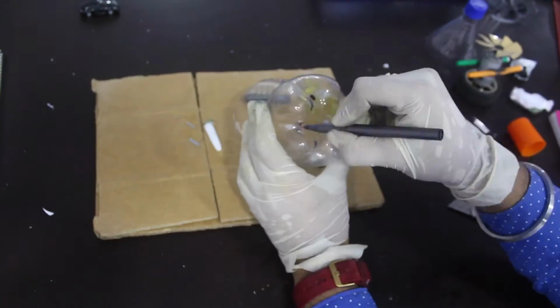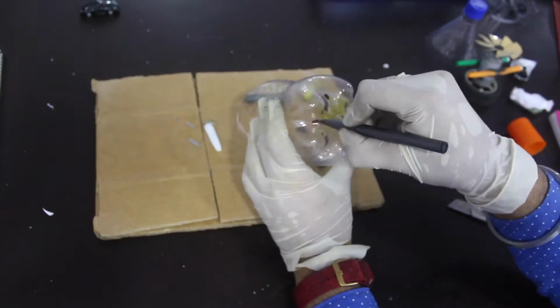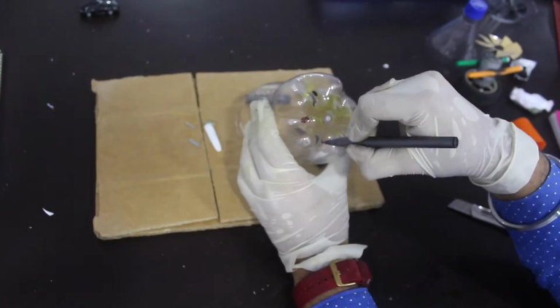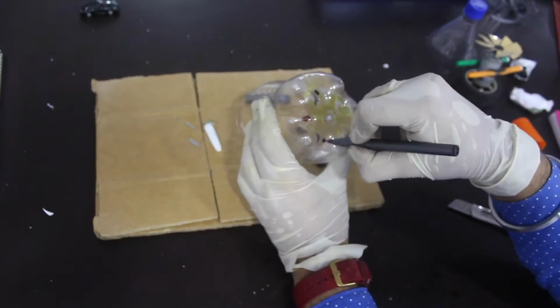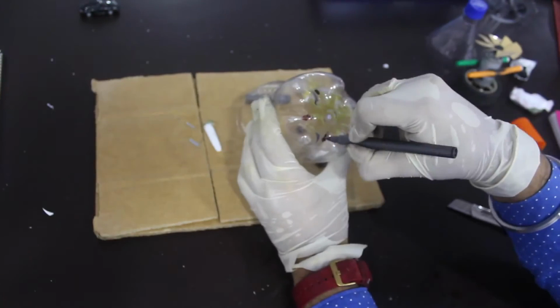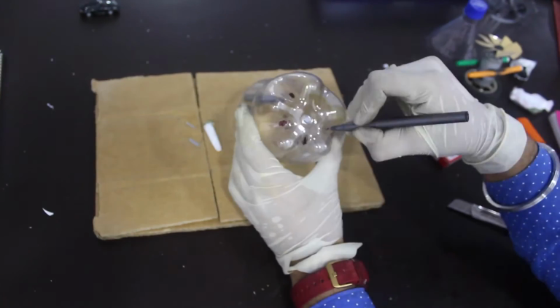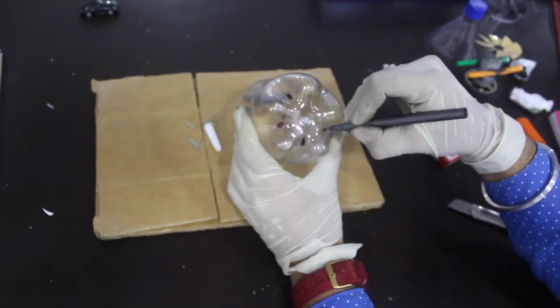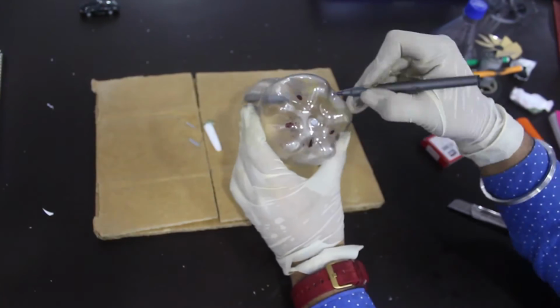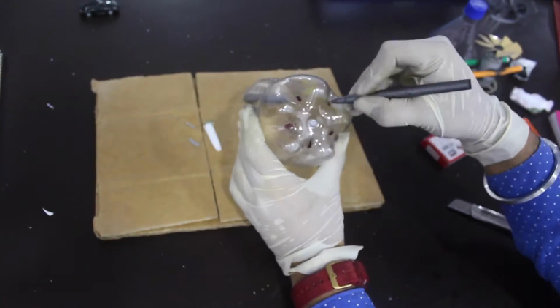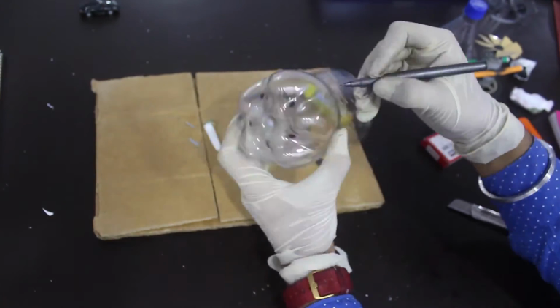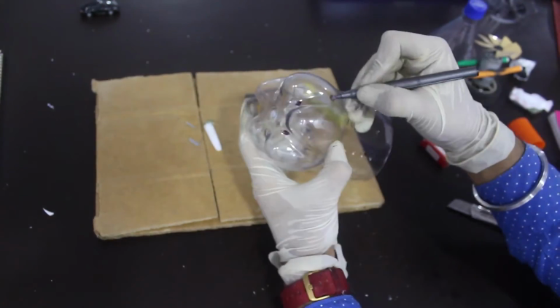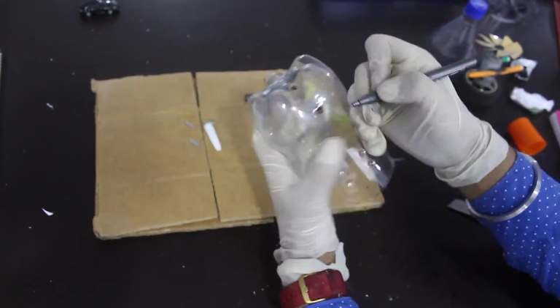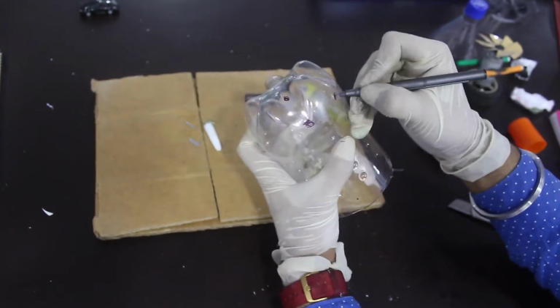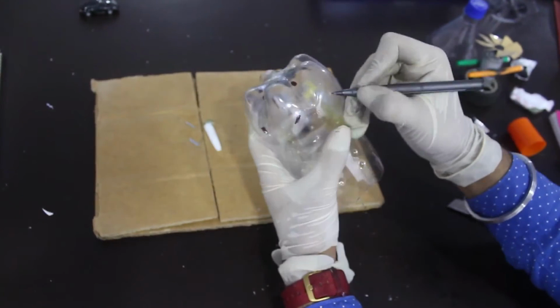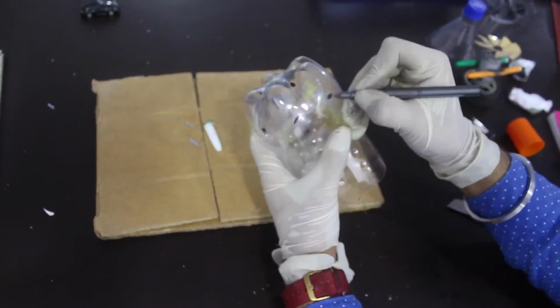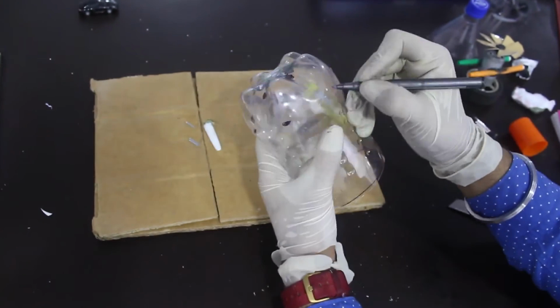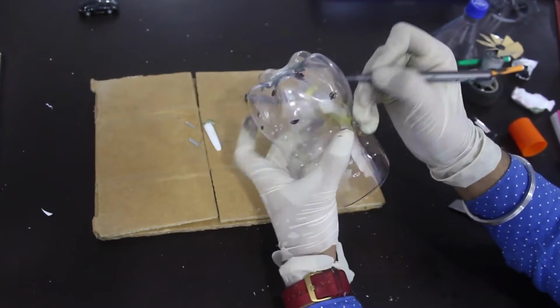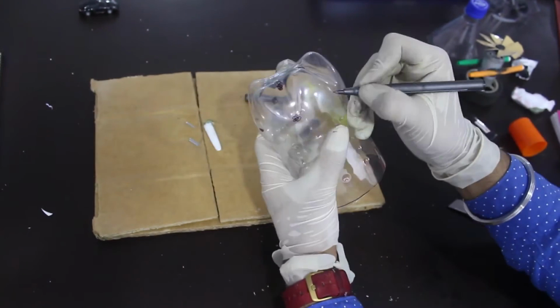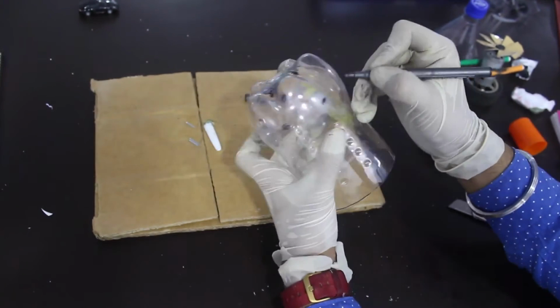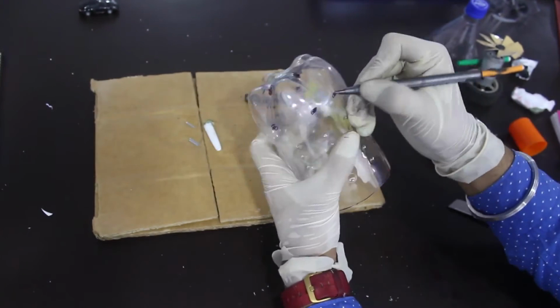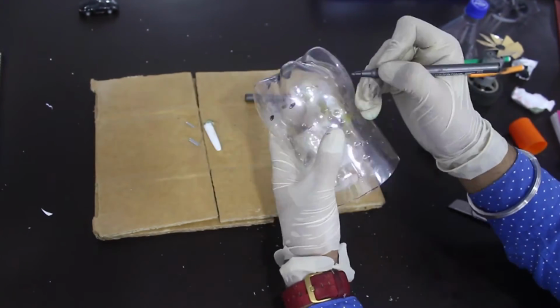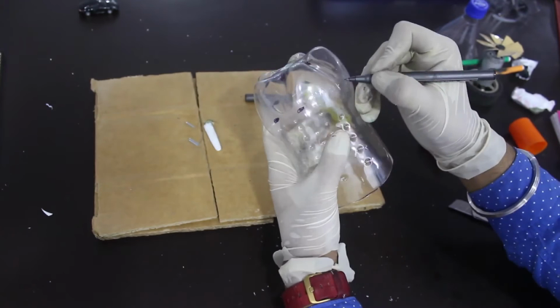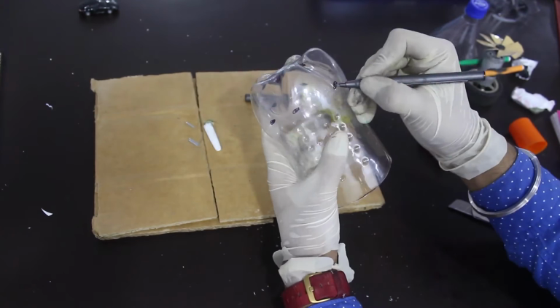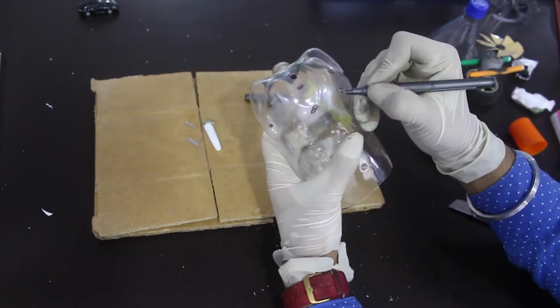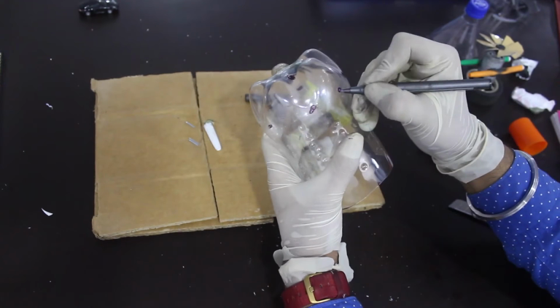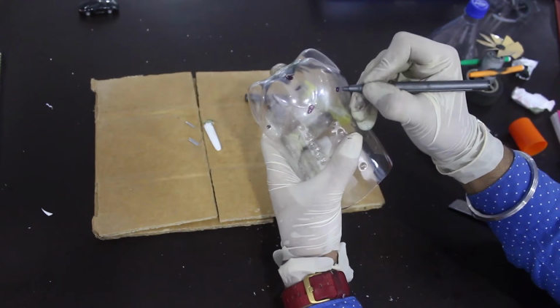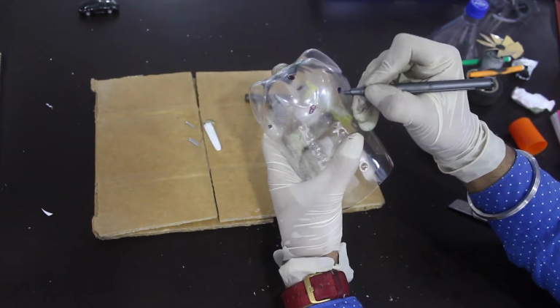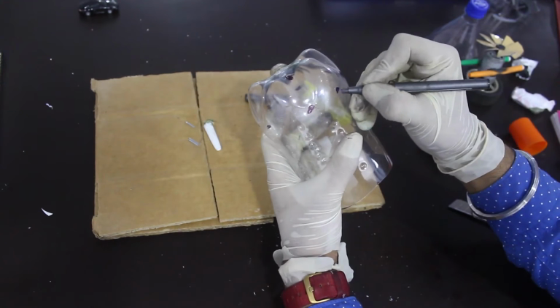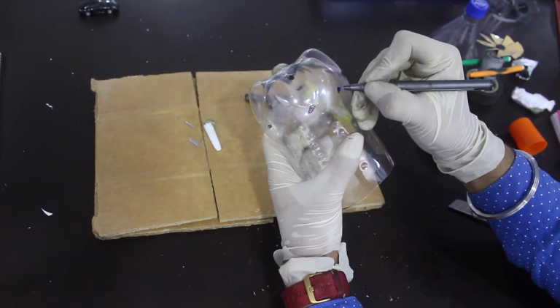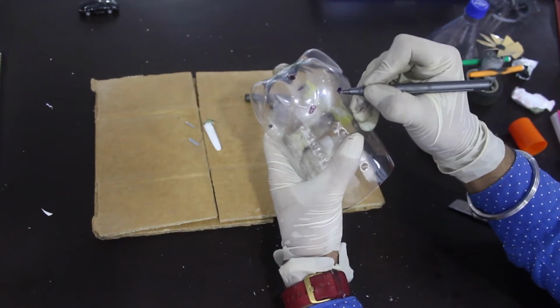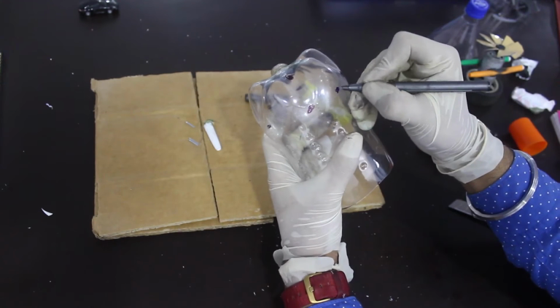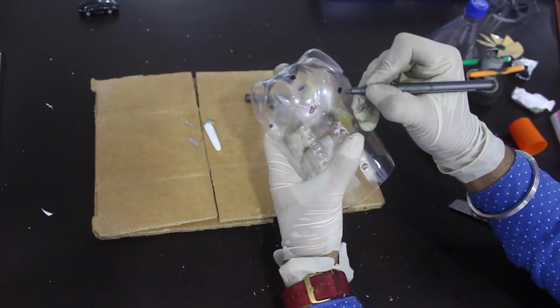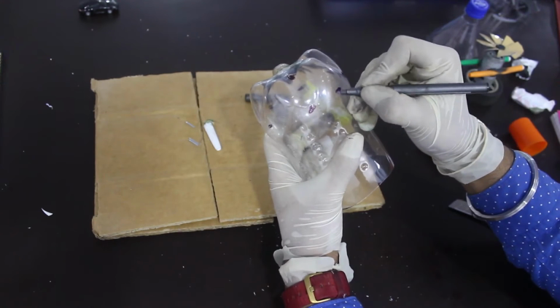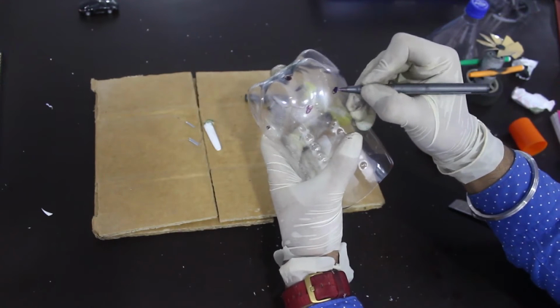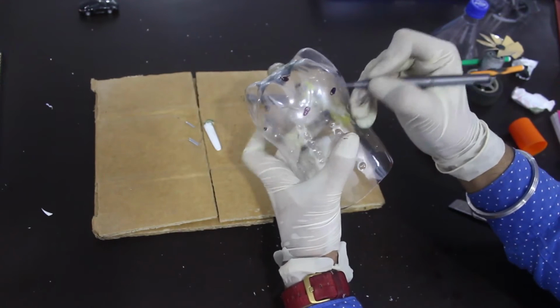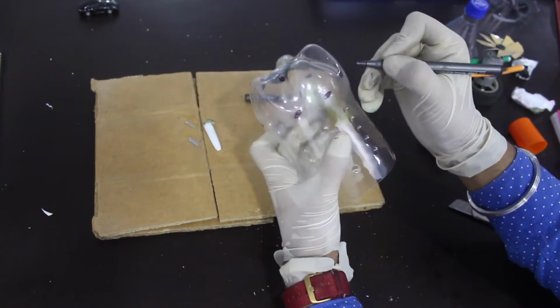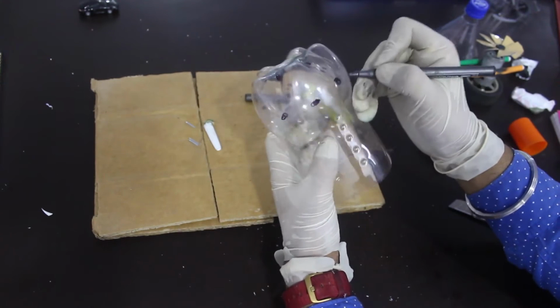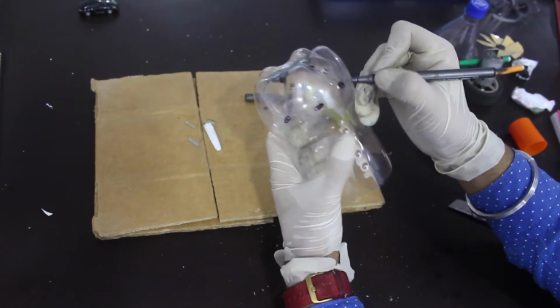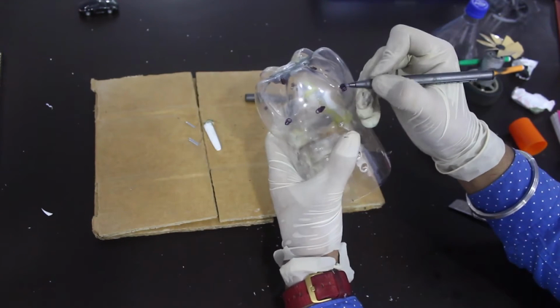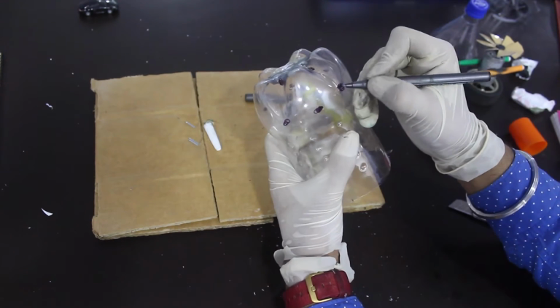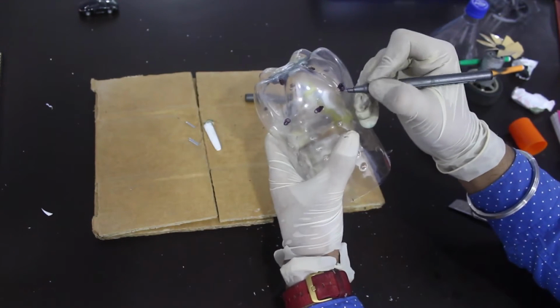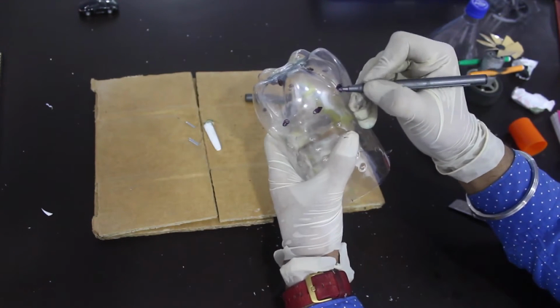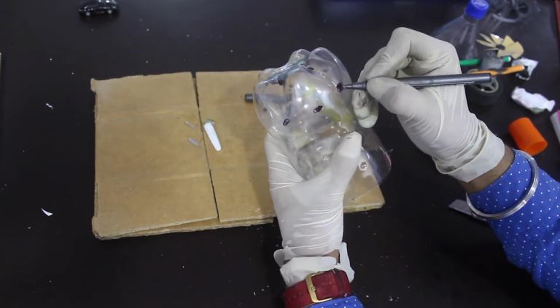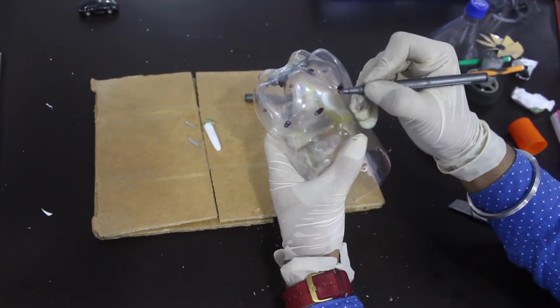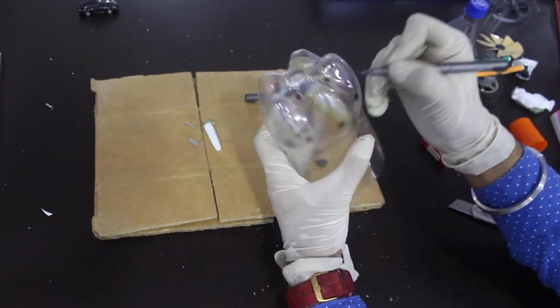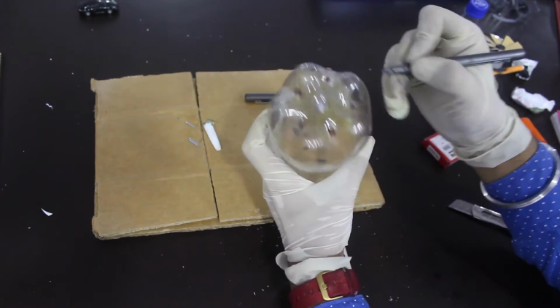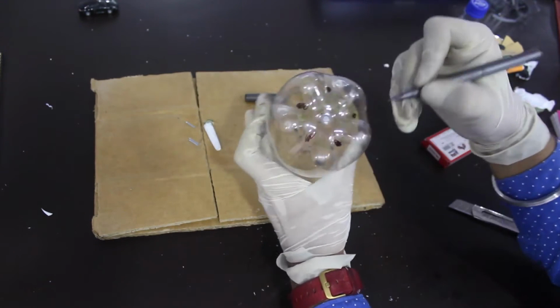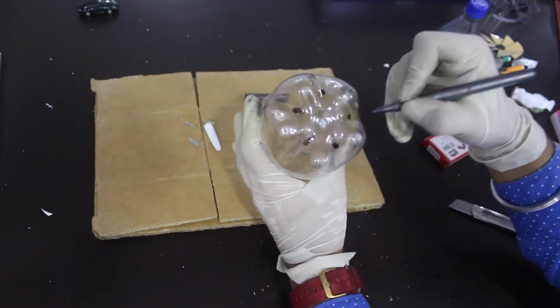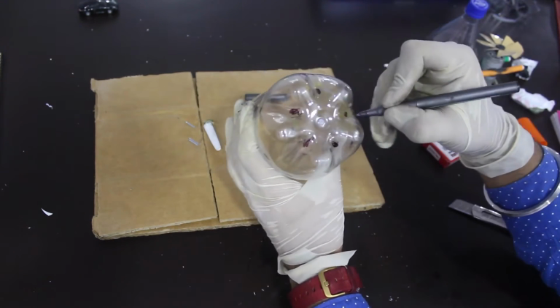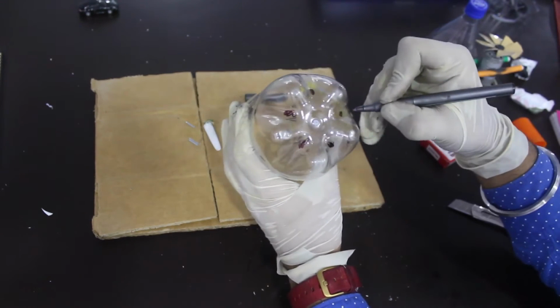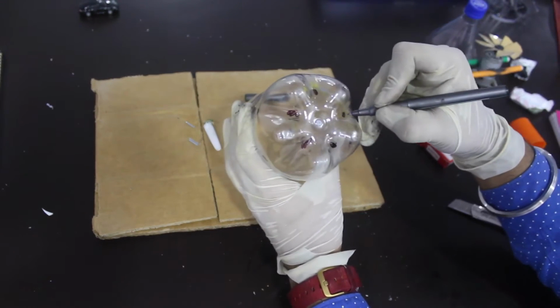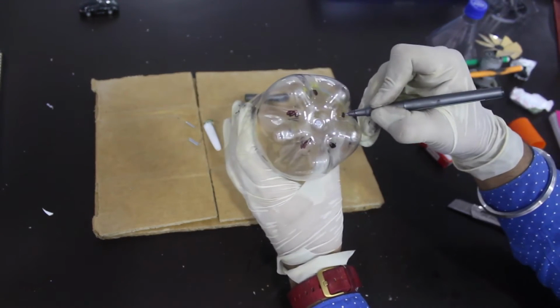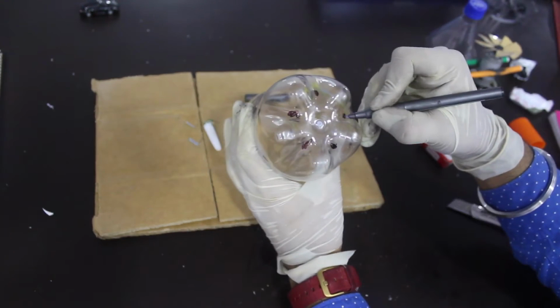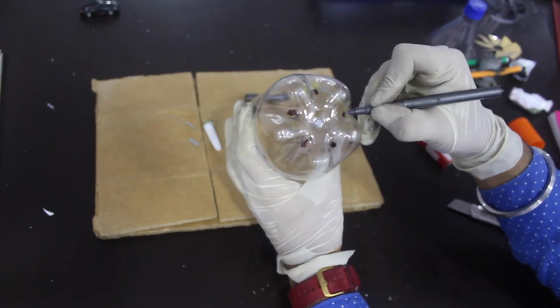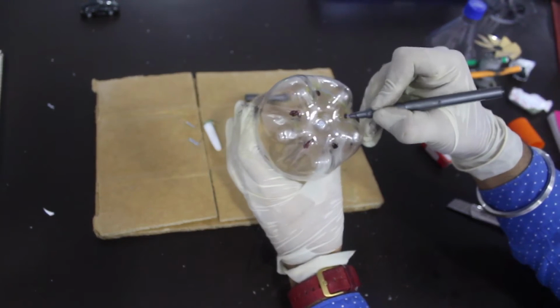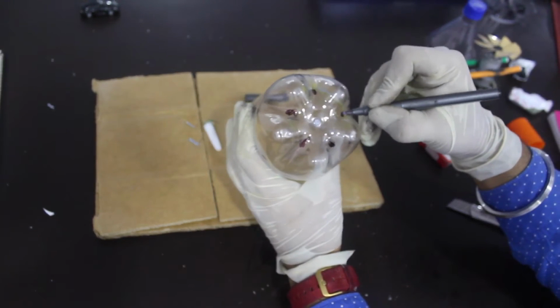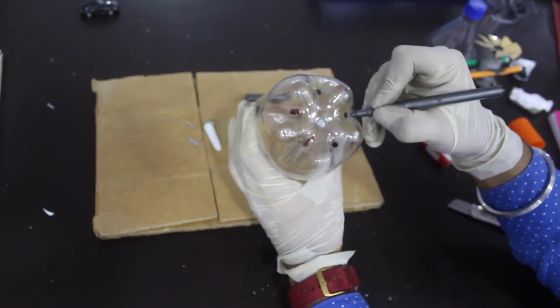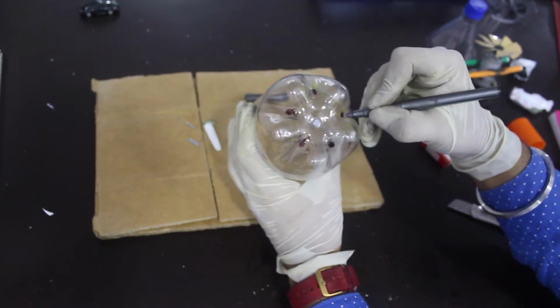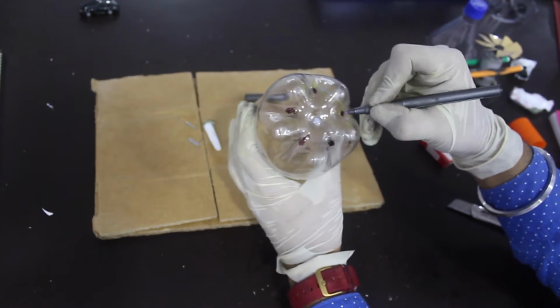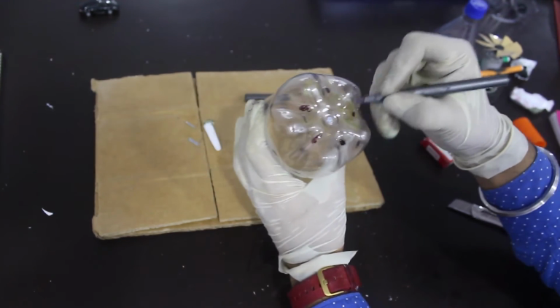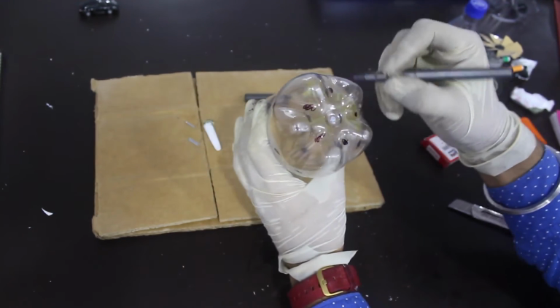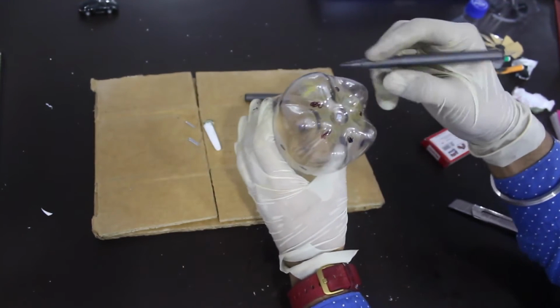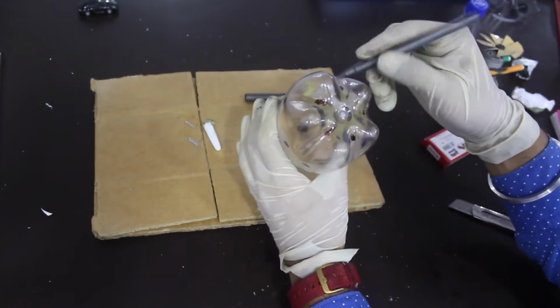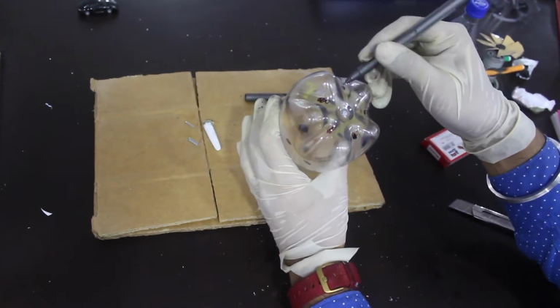Now we take the bottle and mark and drill some holes which will let the air pass through and create the vacuum inside the bottle.